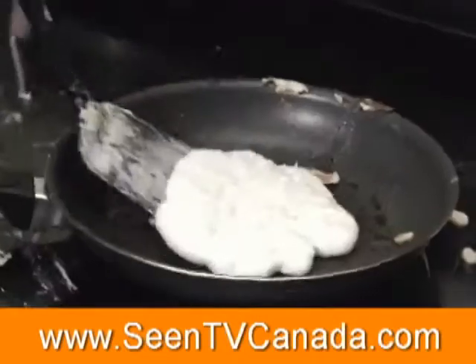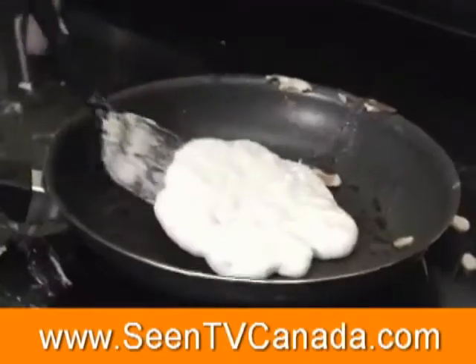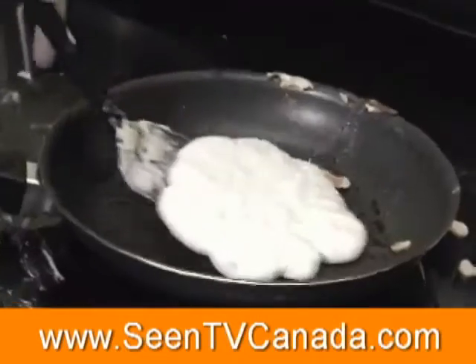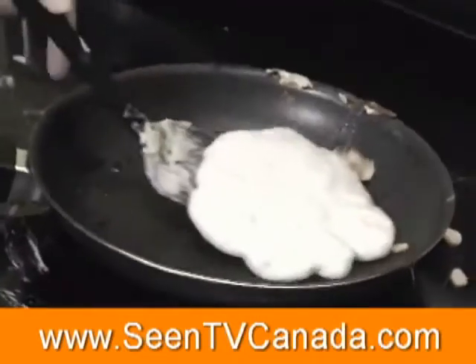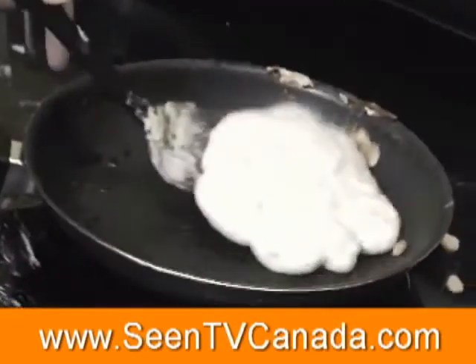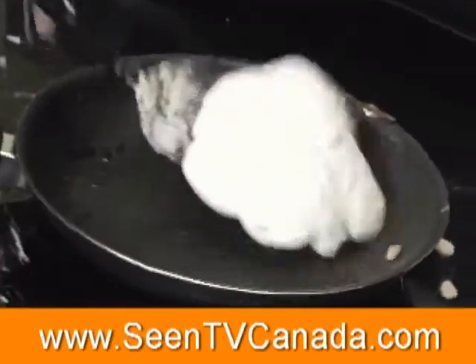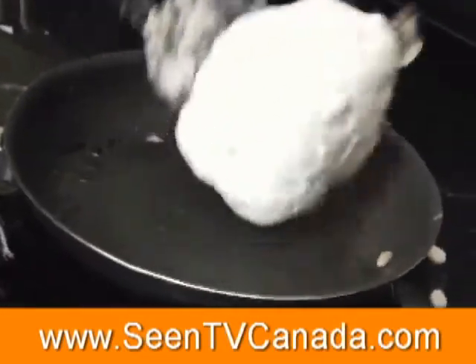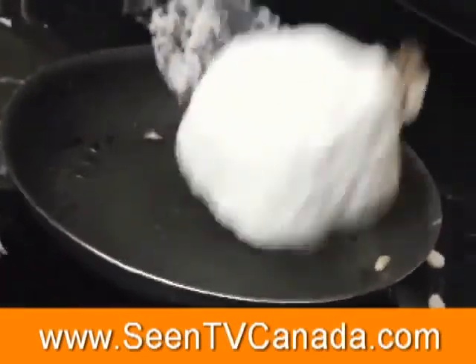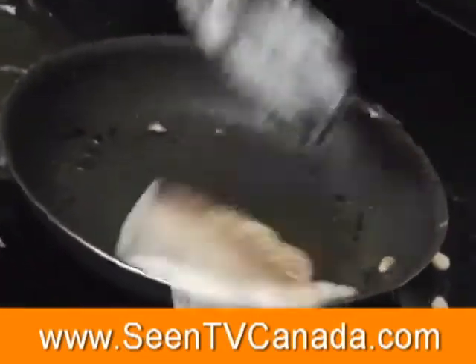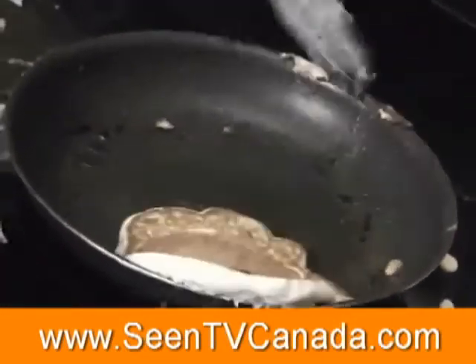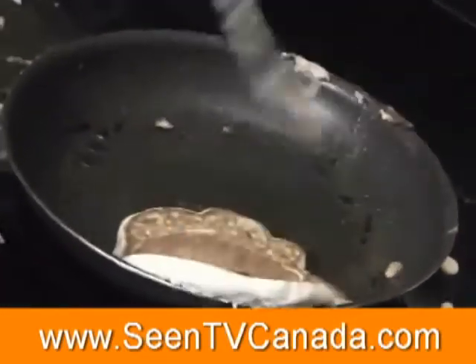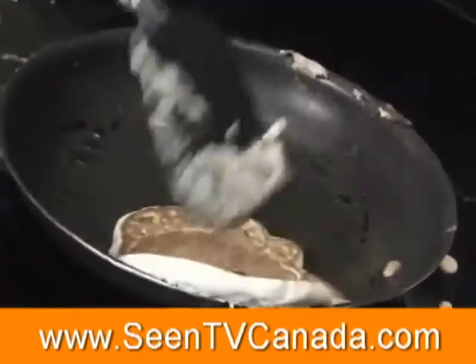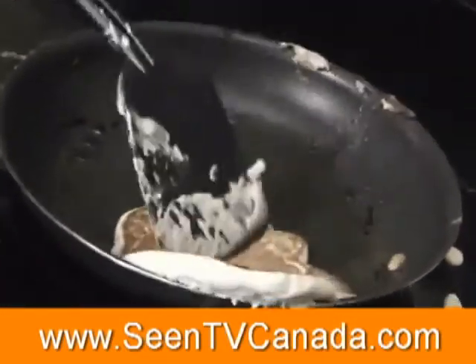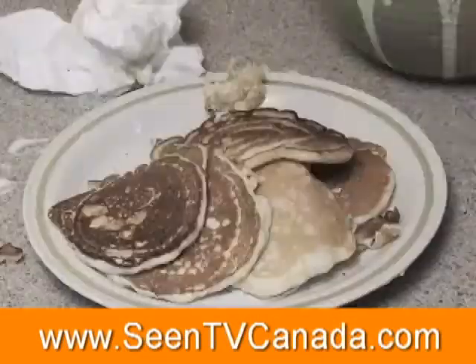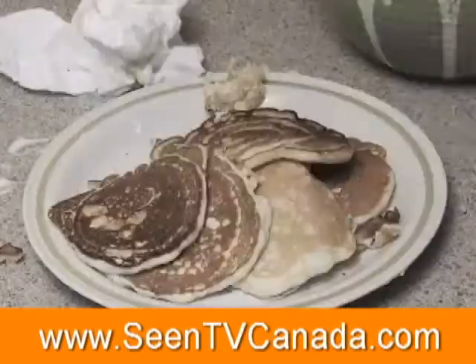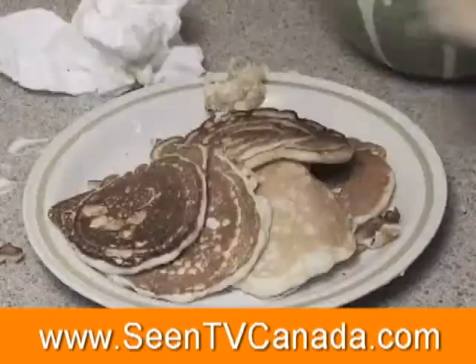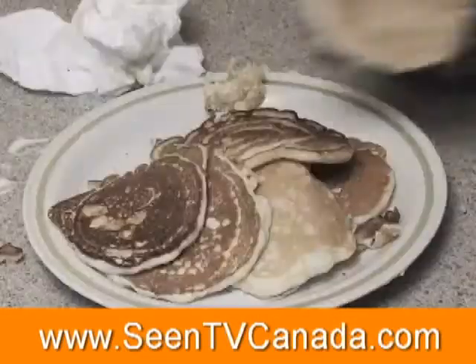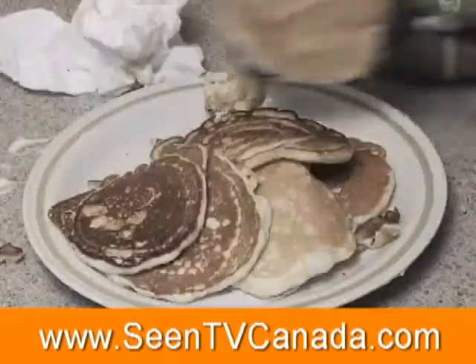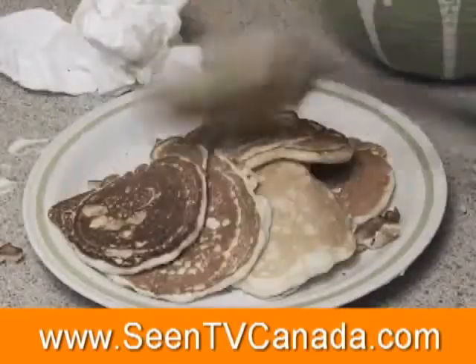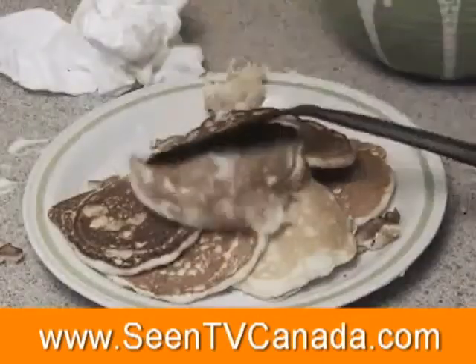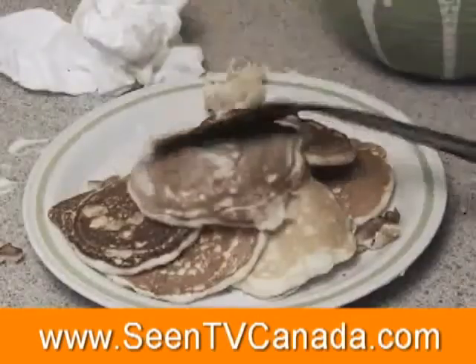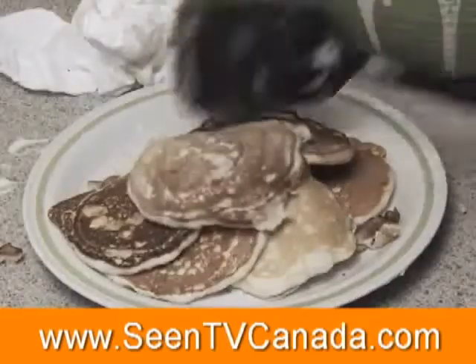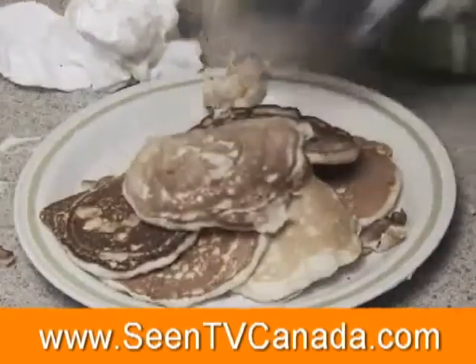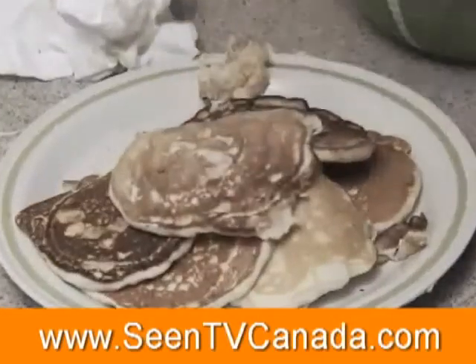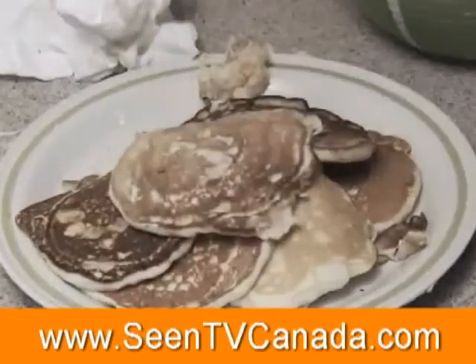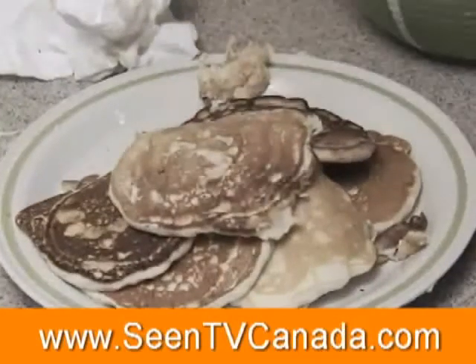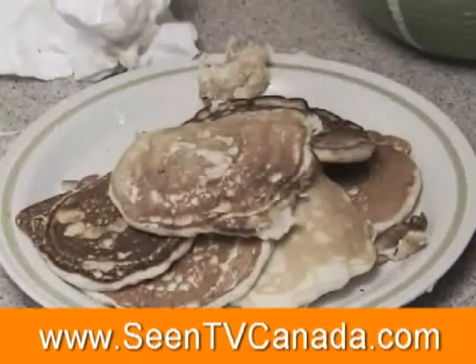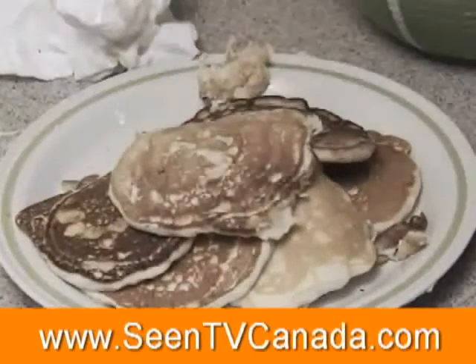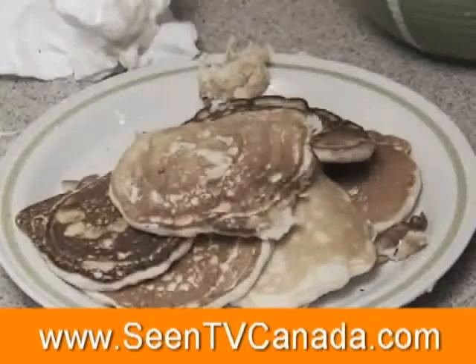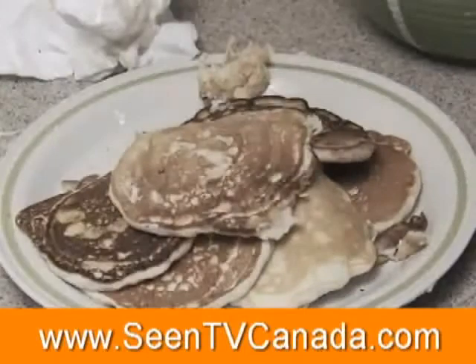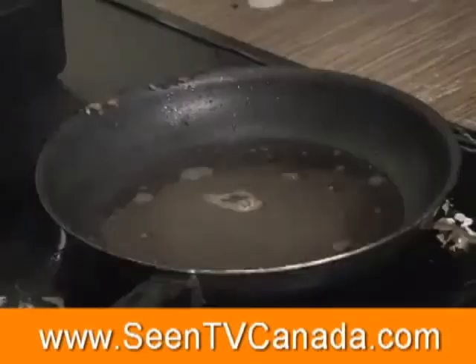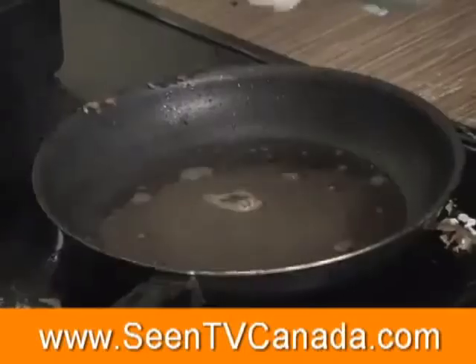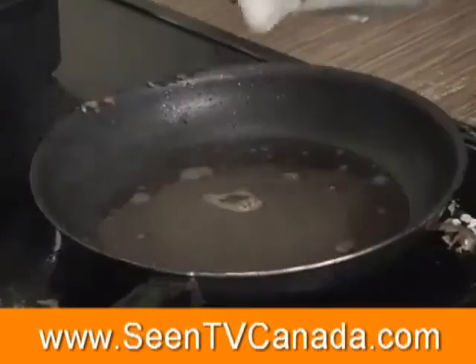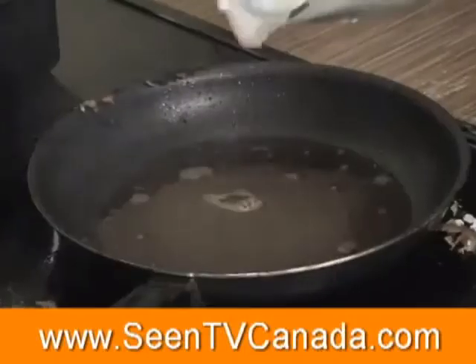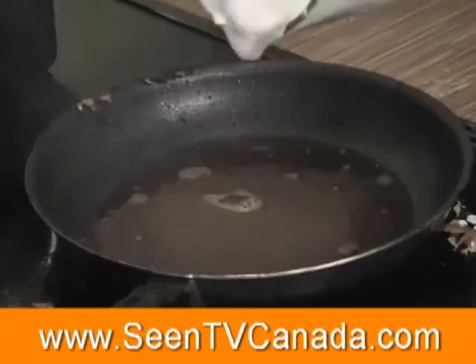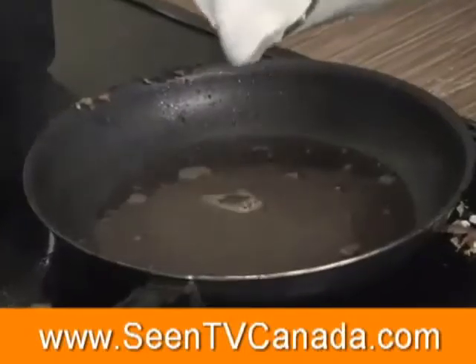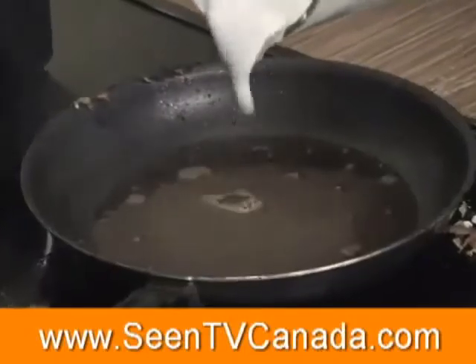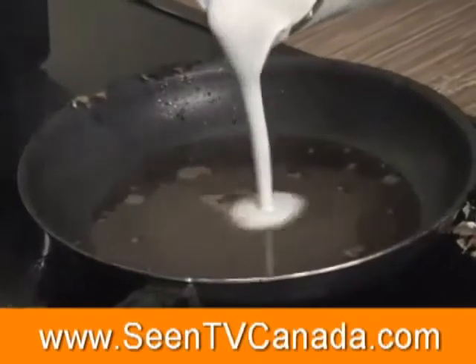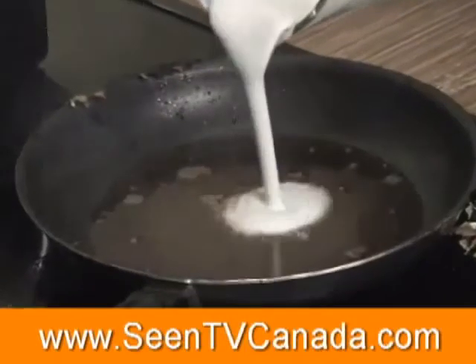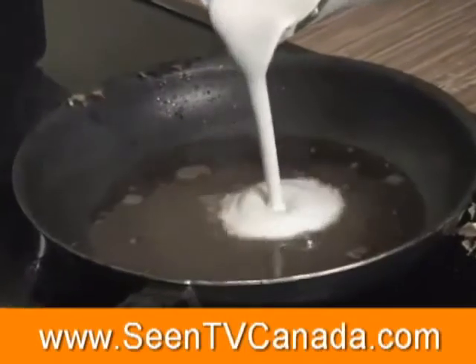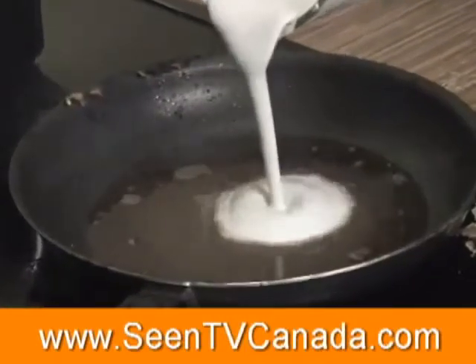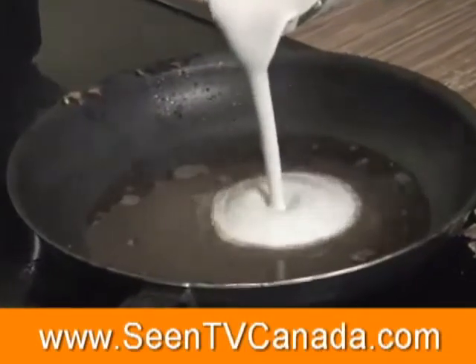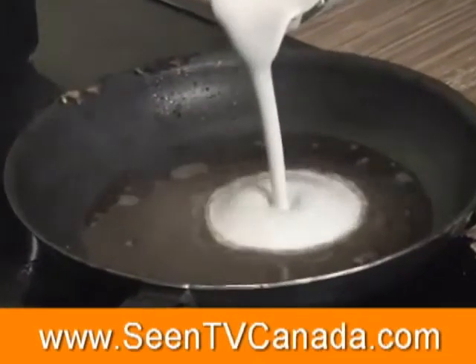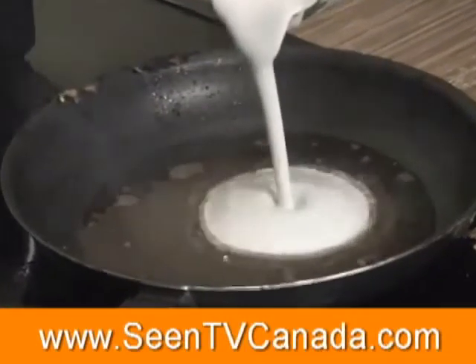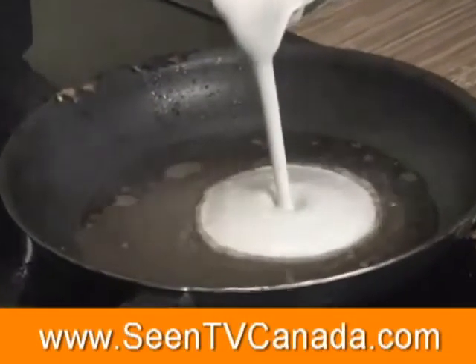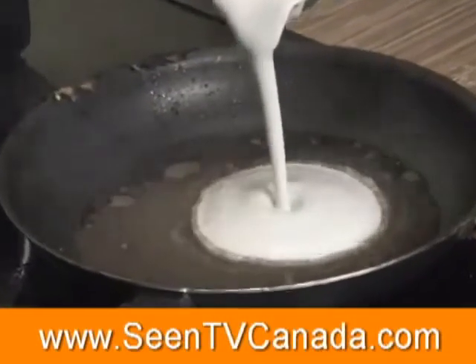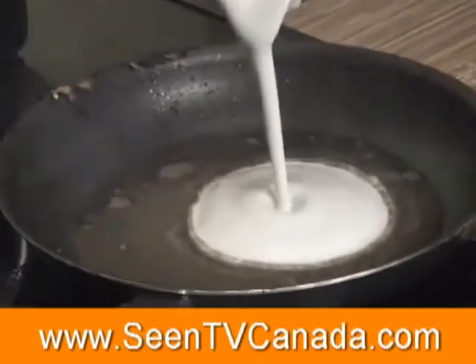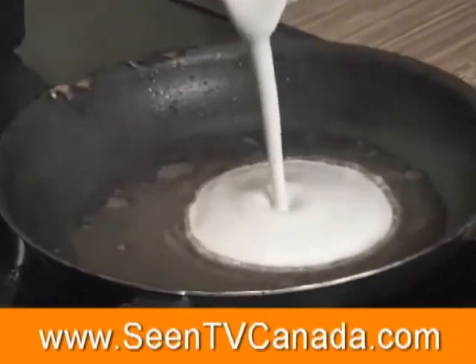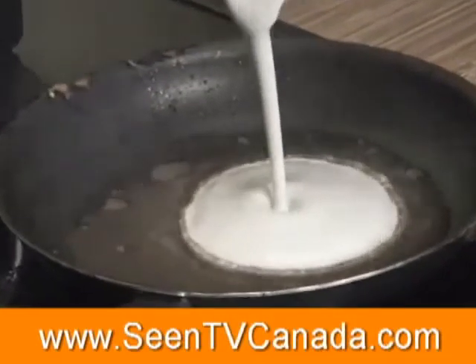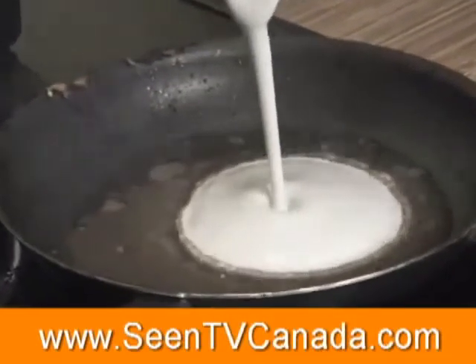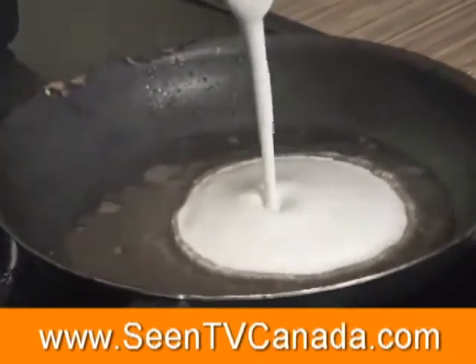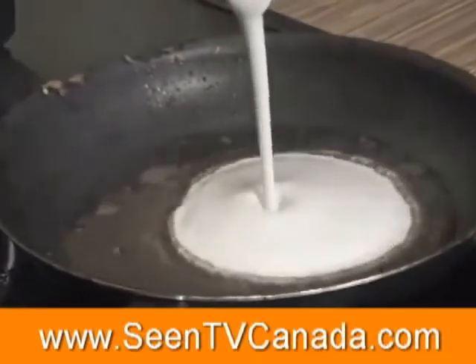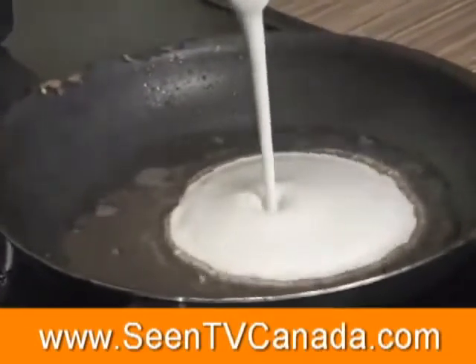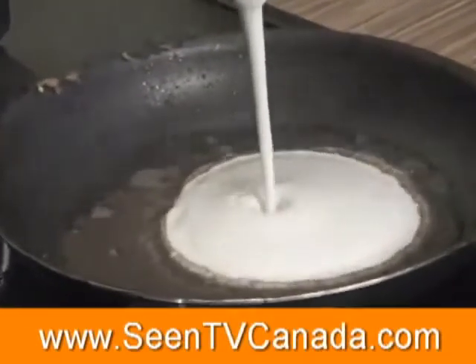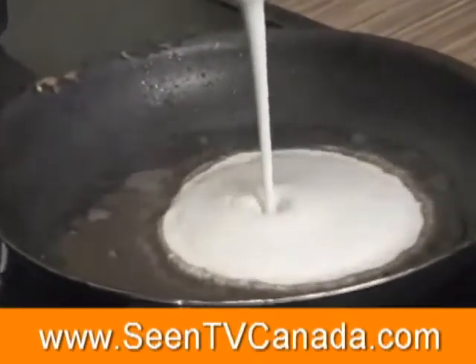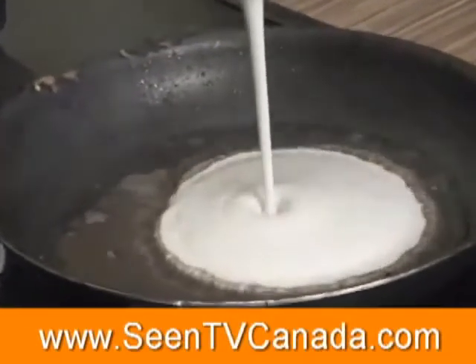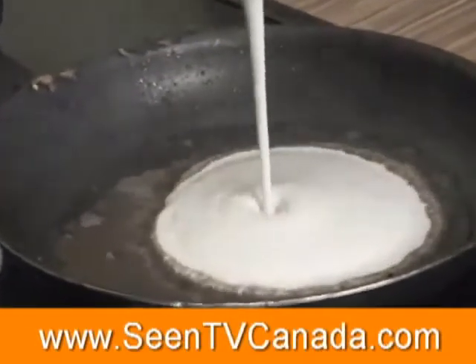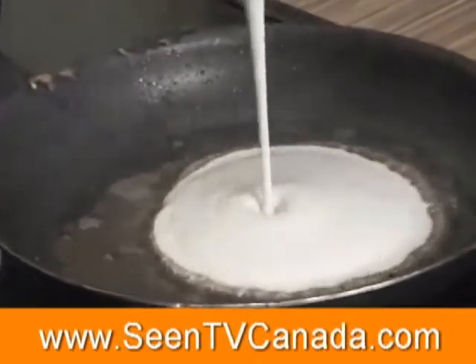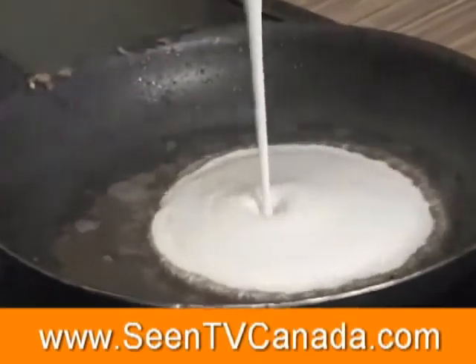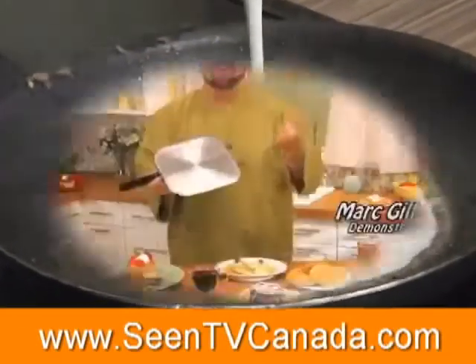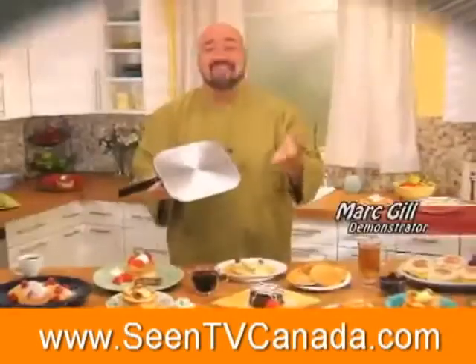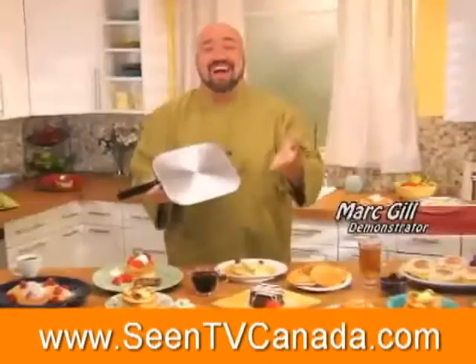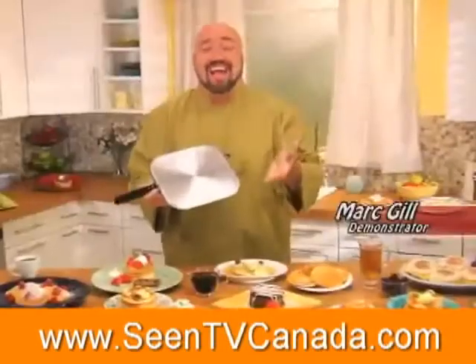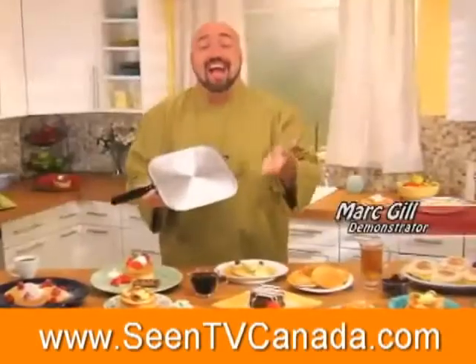You flip but they flop. Now your pancakes are a mess, and all that butter and fat to cook them? There's got to be a better way.